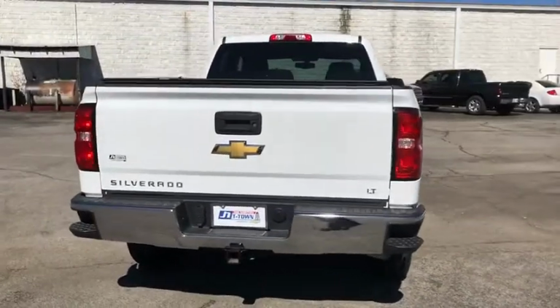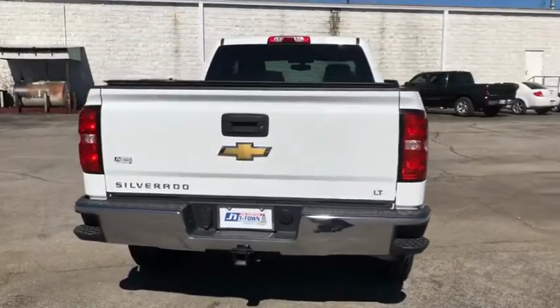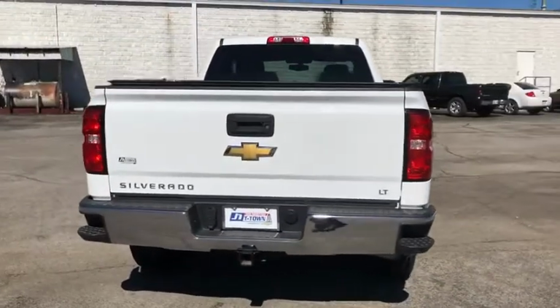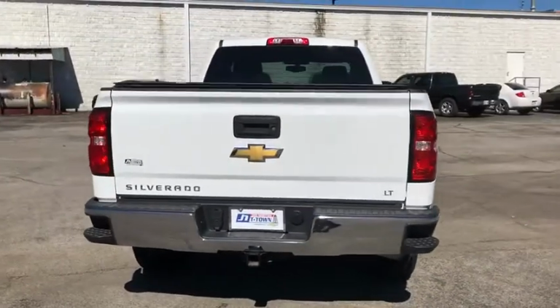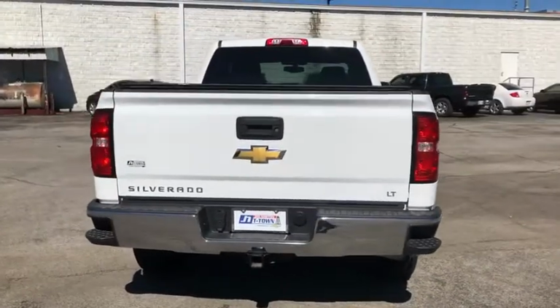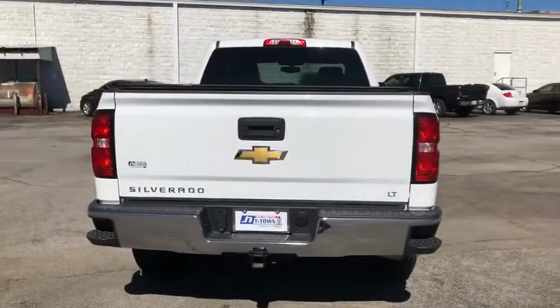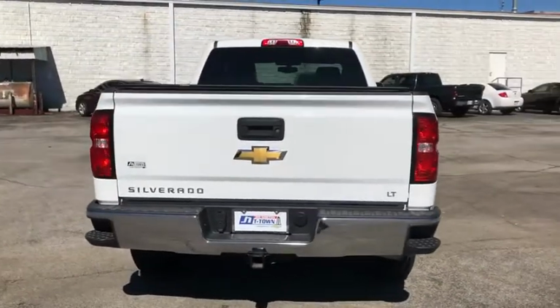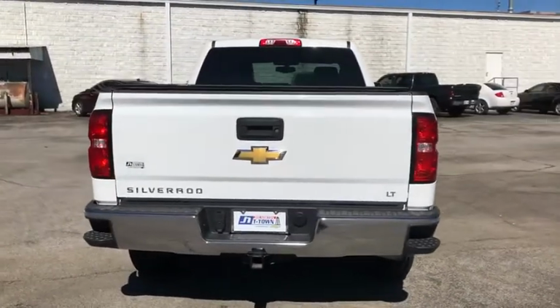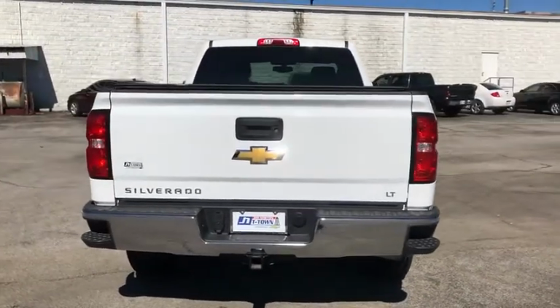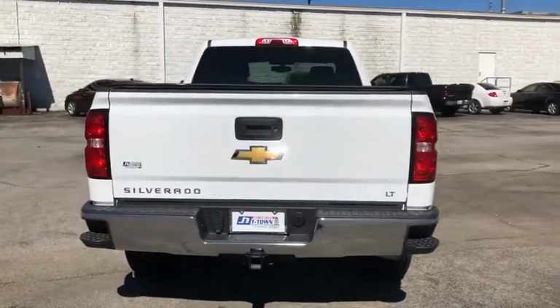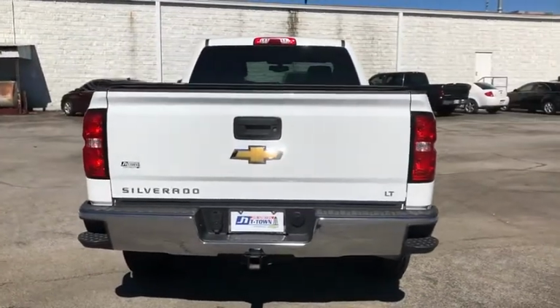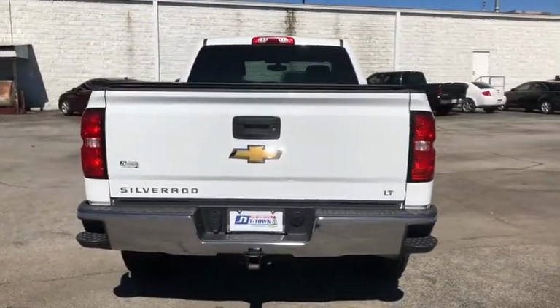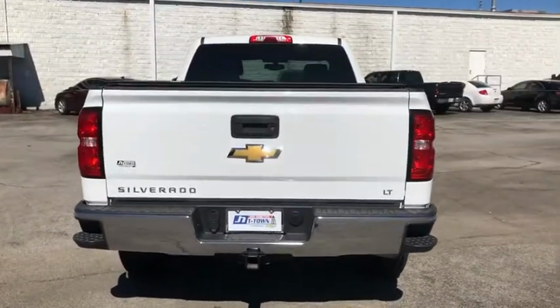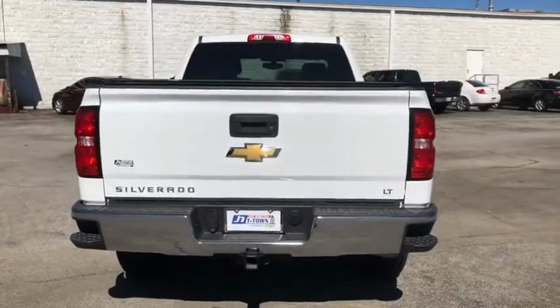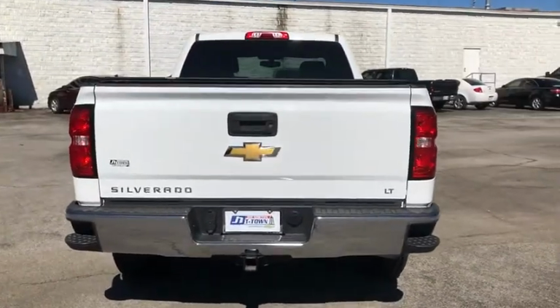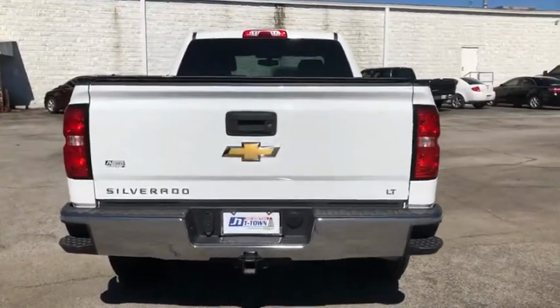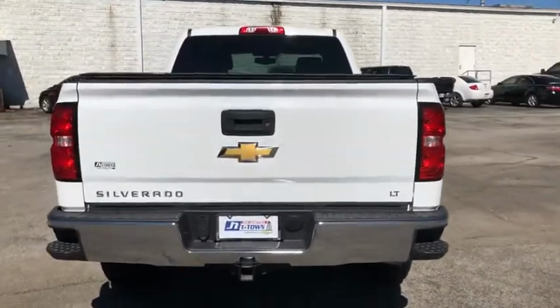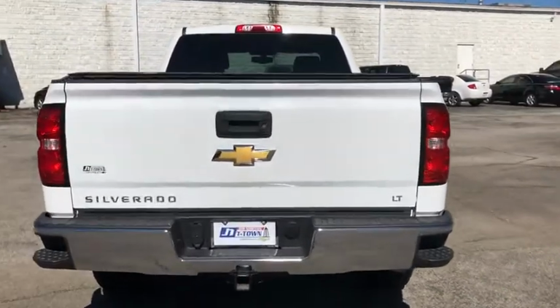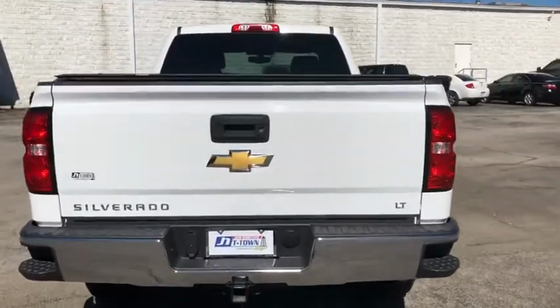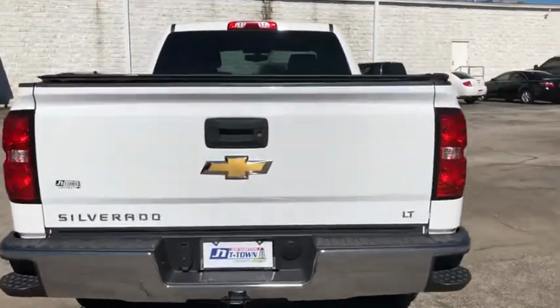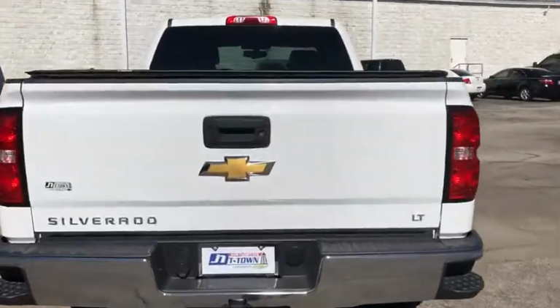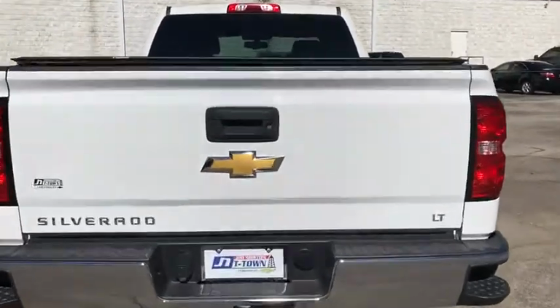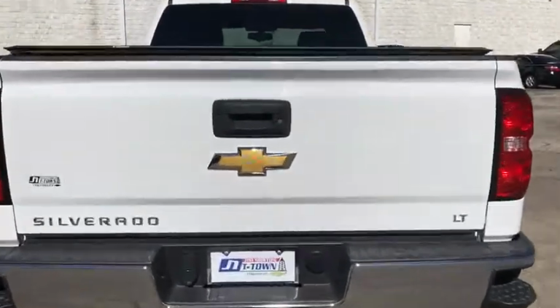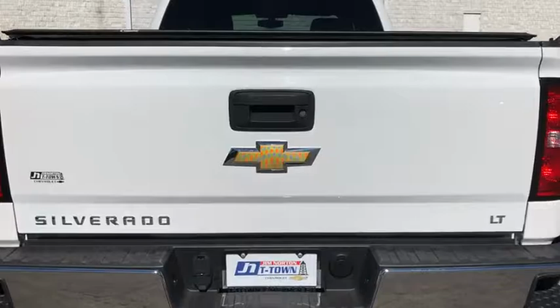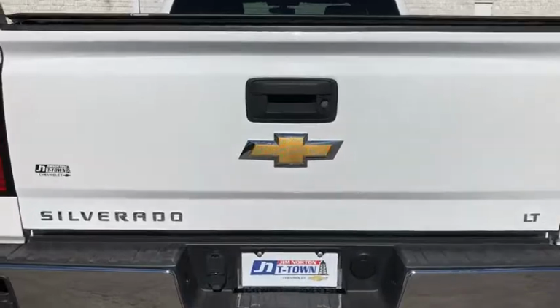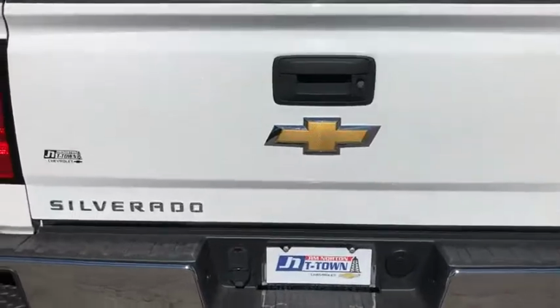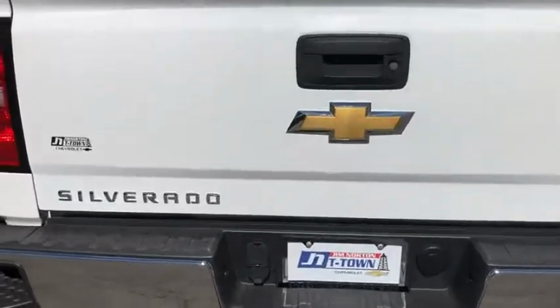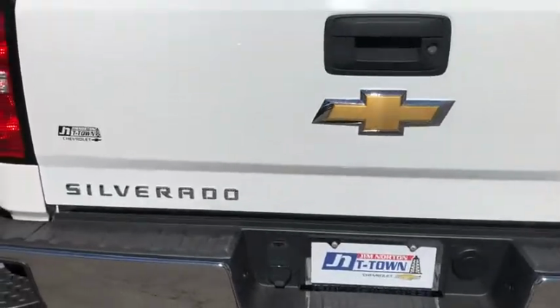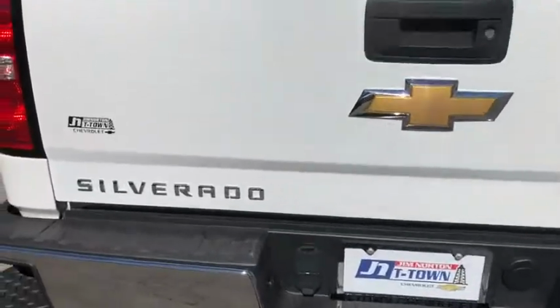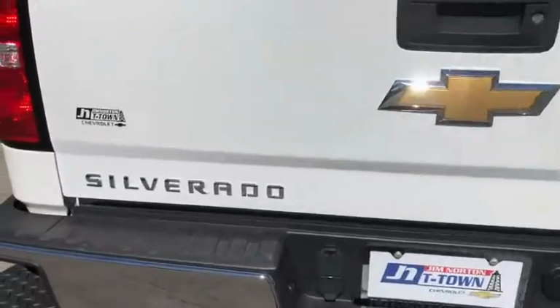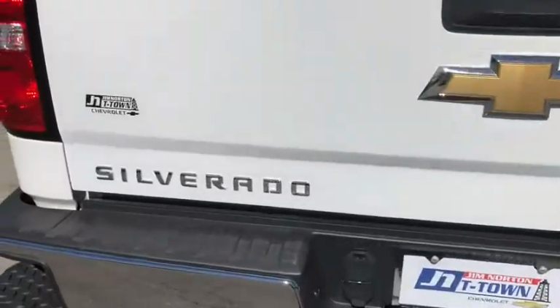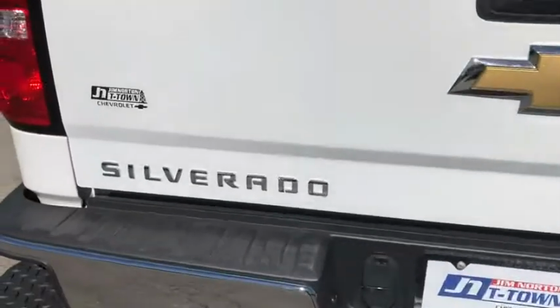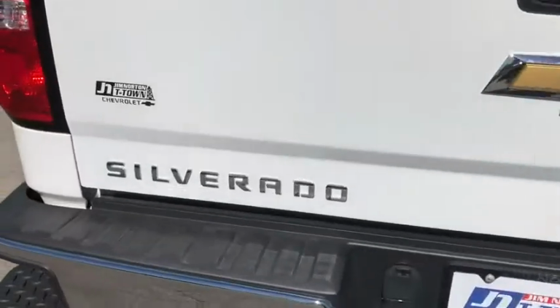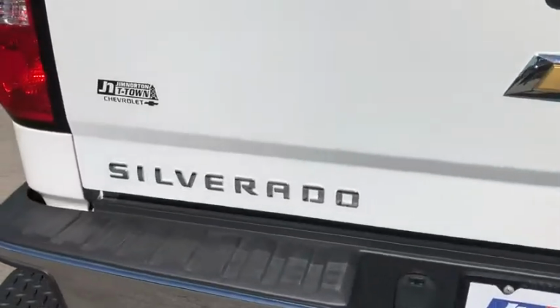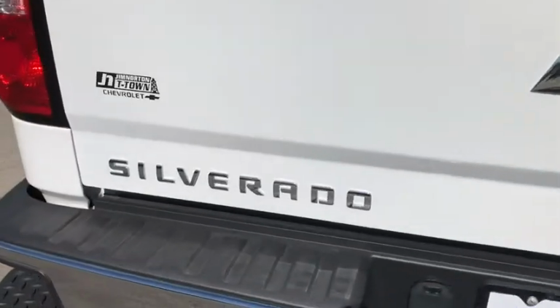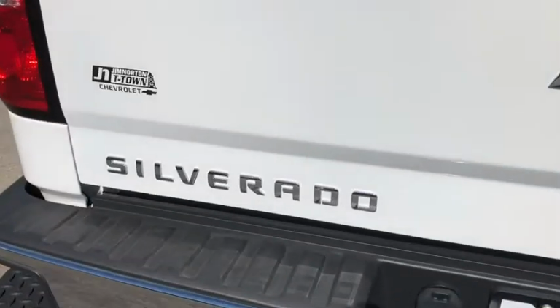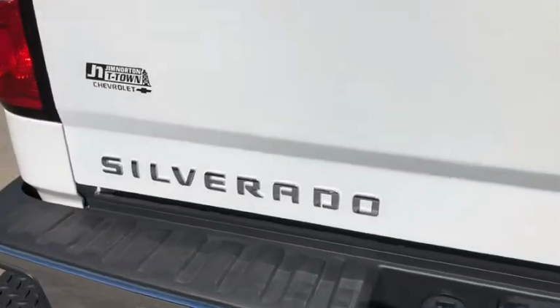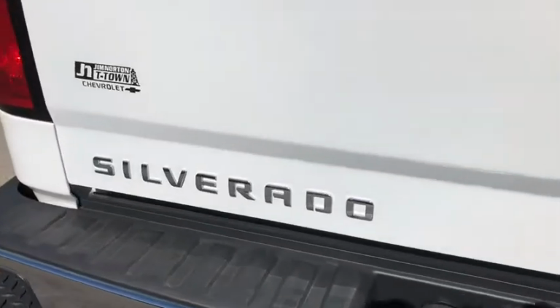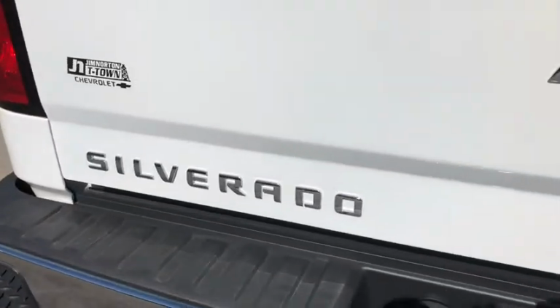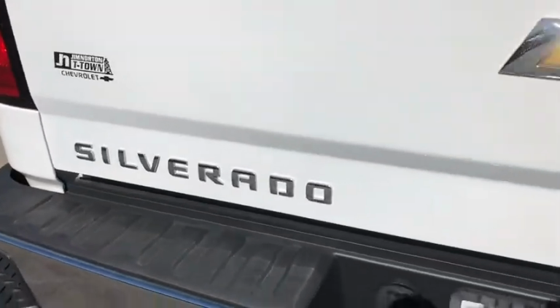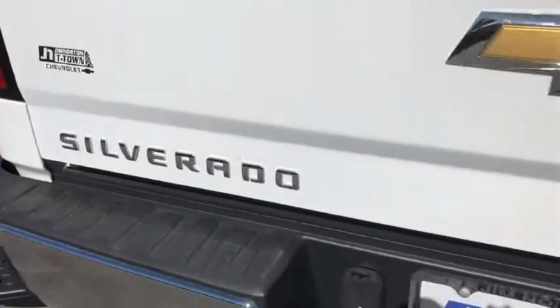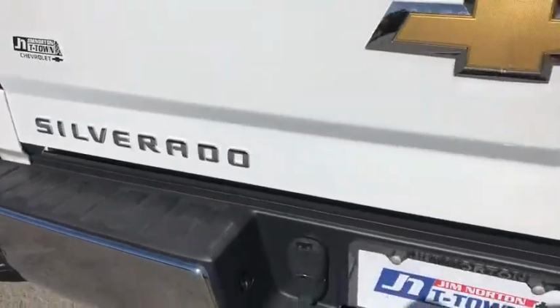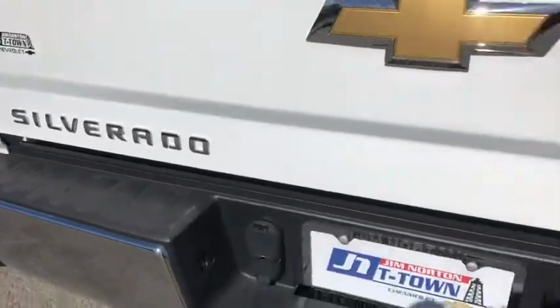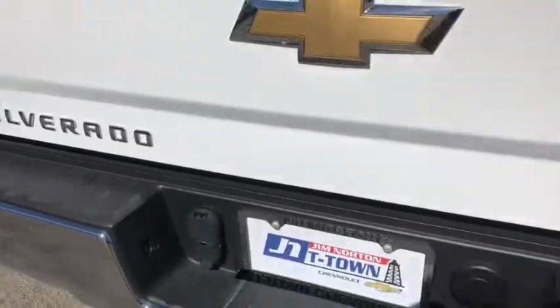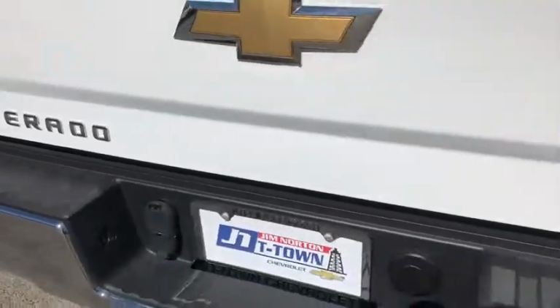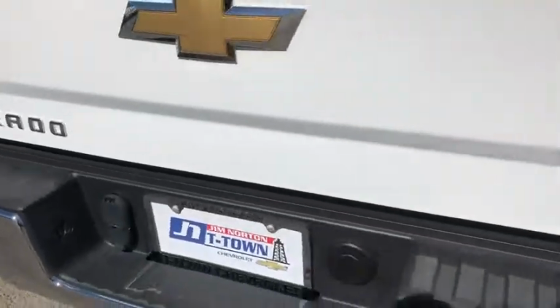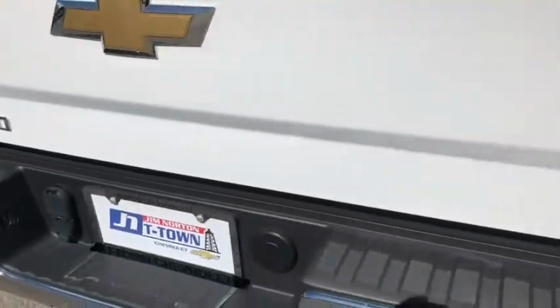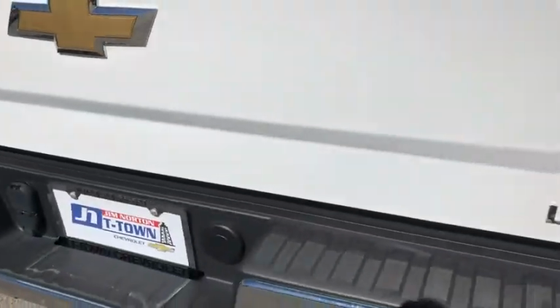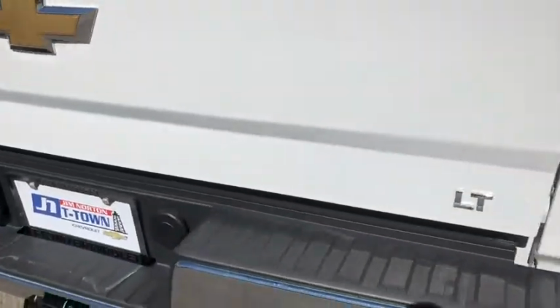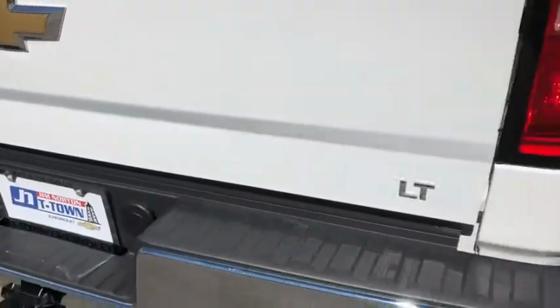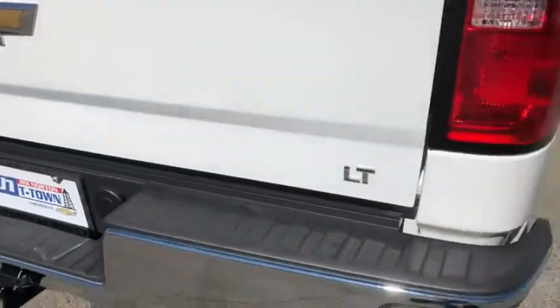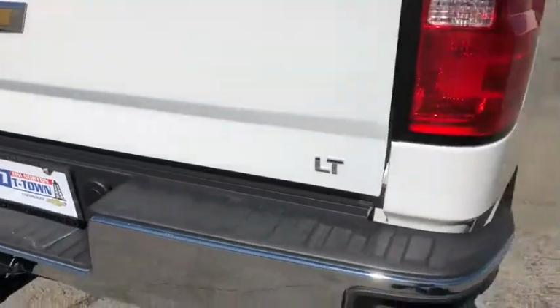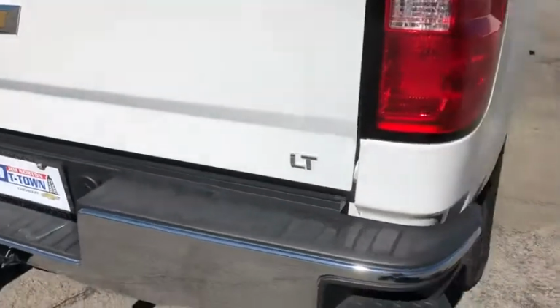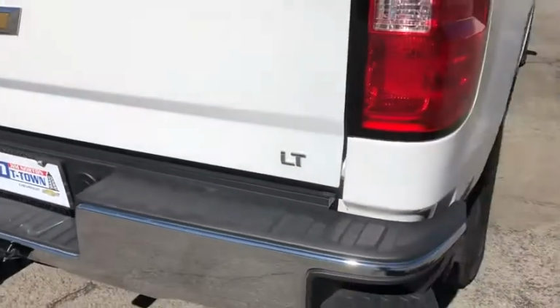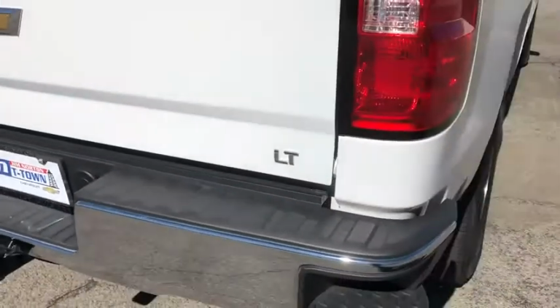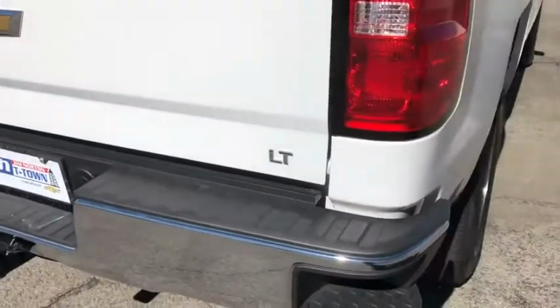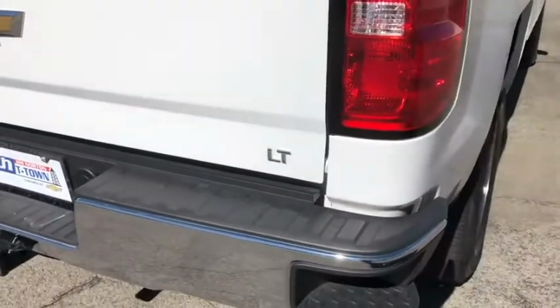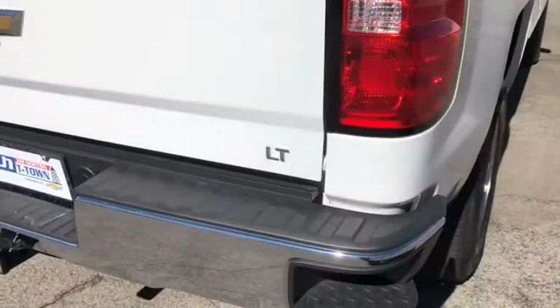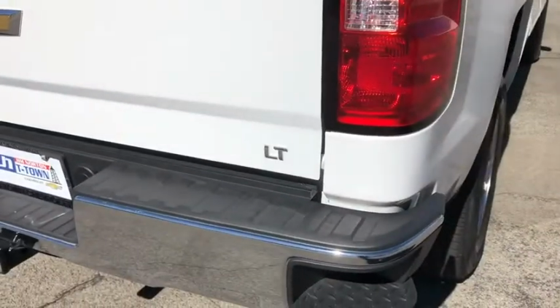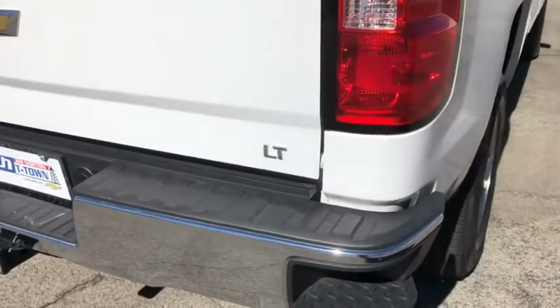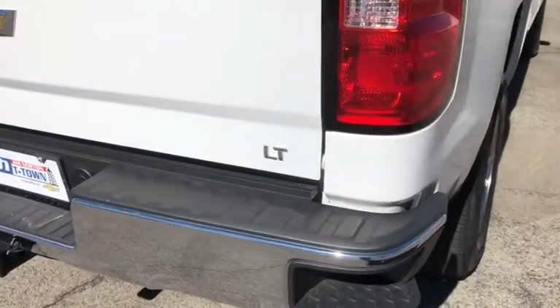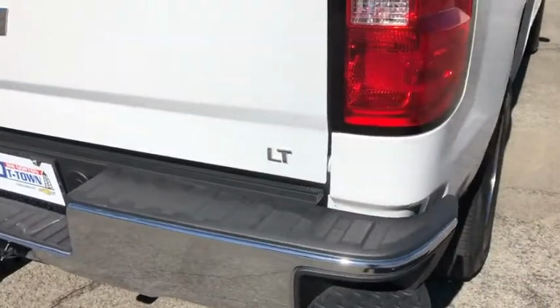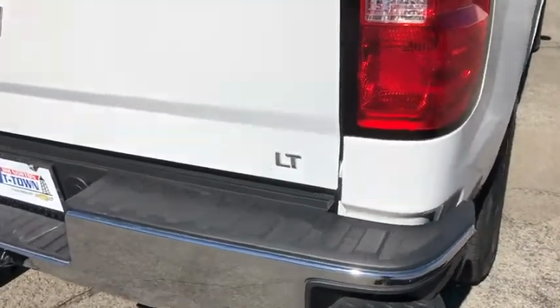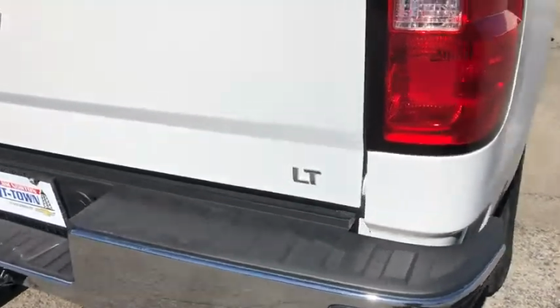This vehicle has less than 35,000 miles. Here are some of this vehicle's great options: remote engine start,